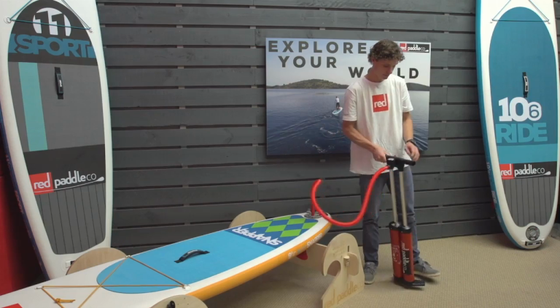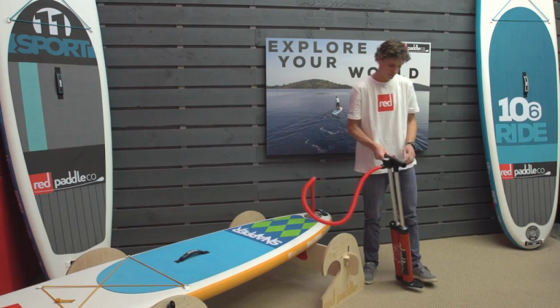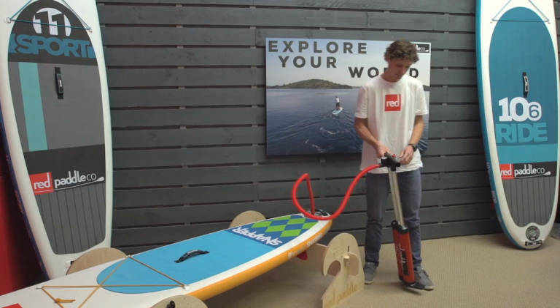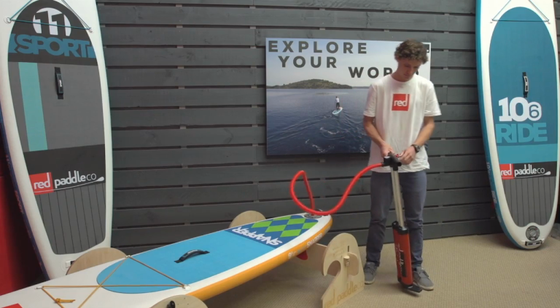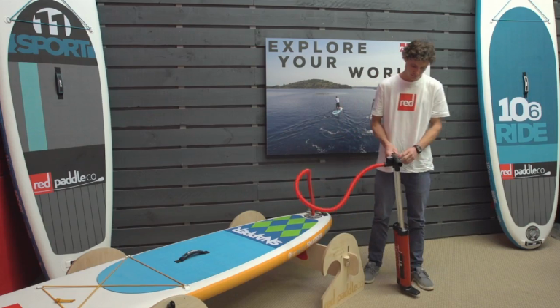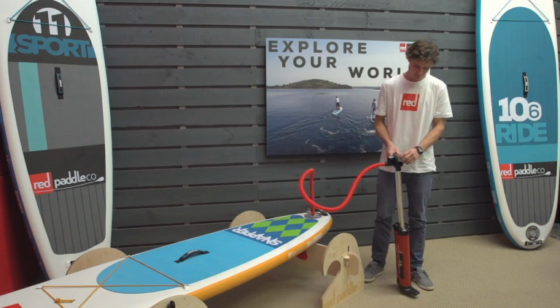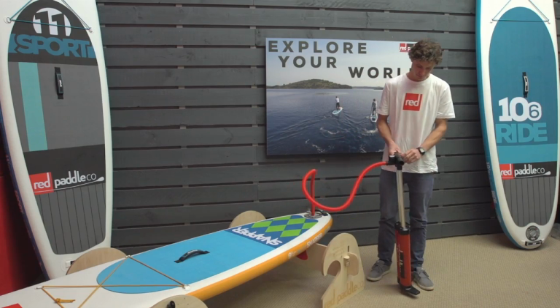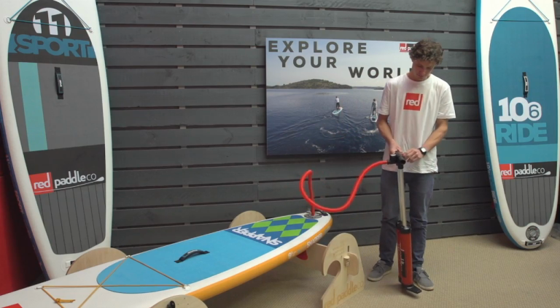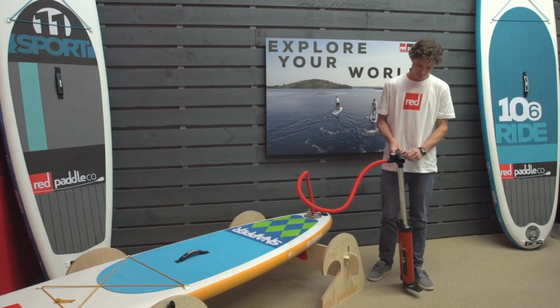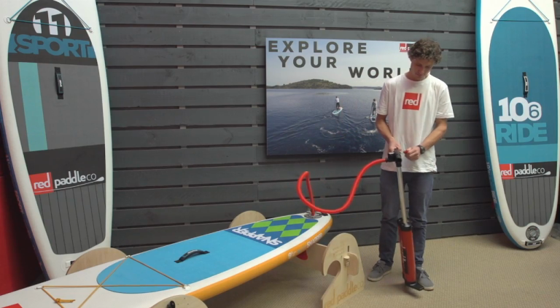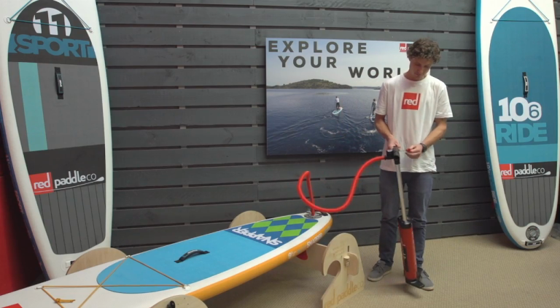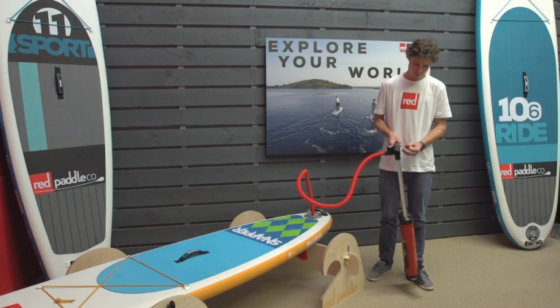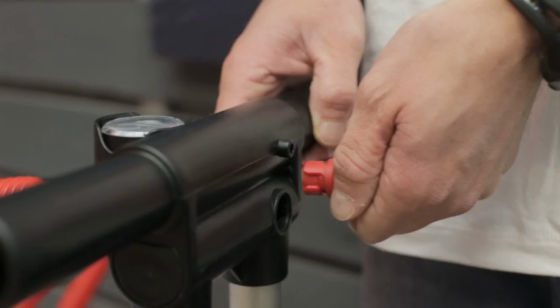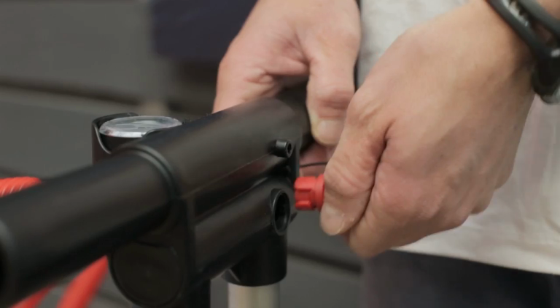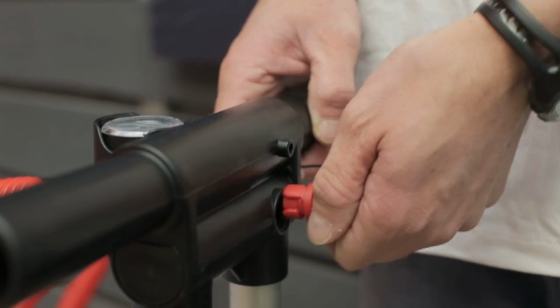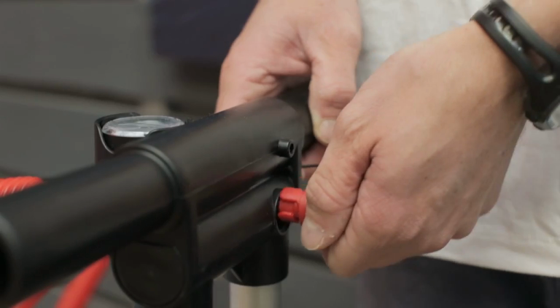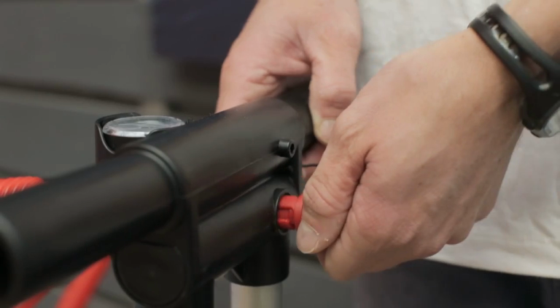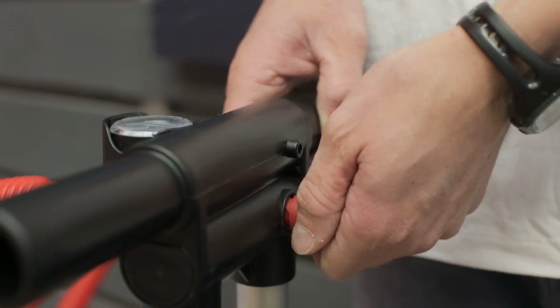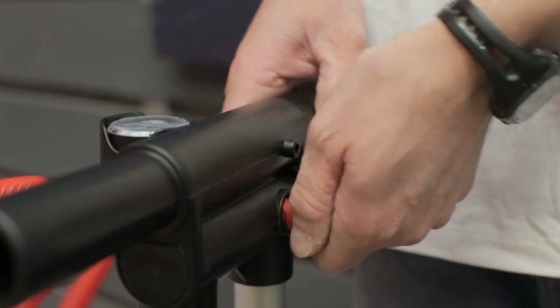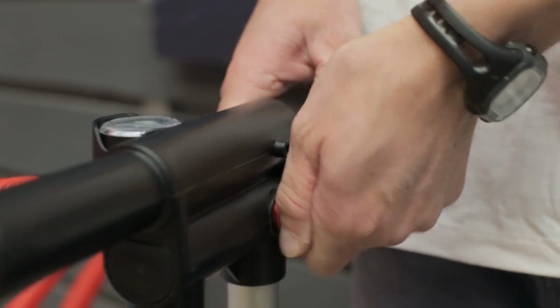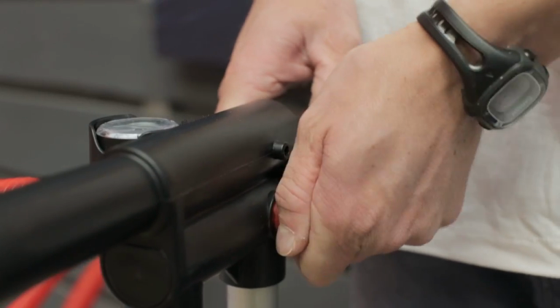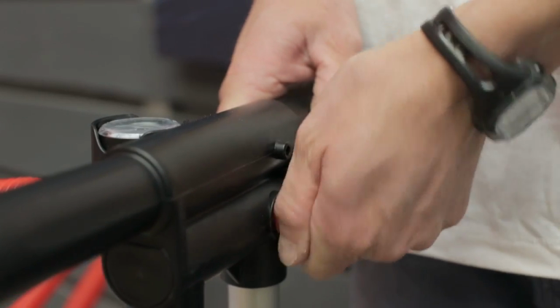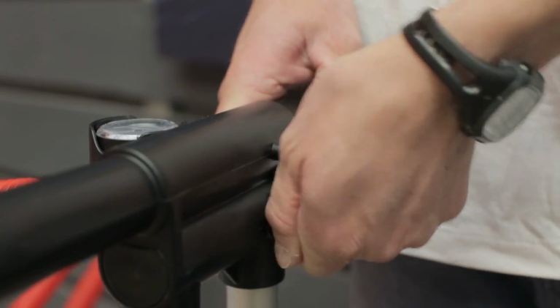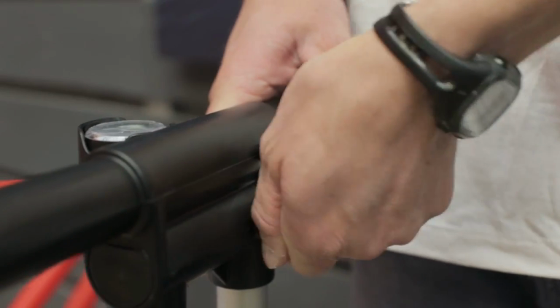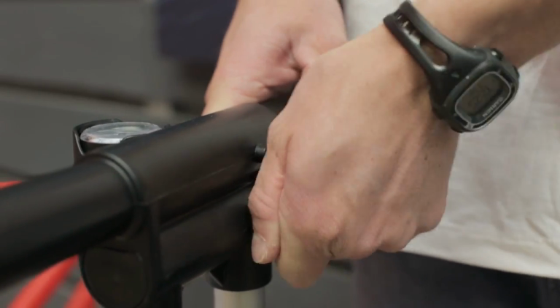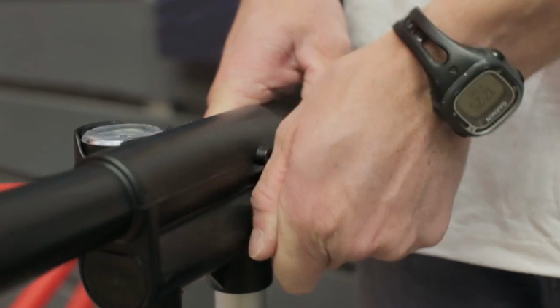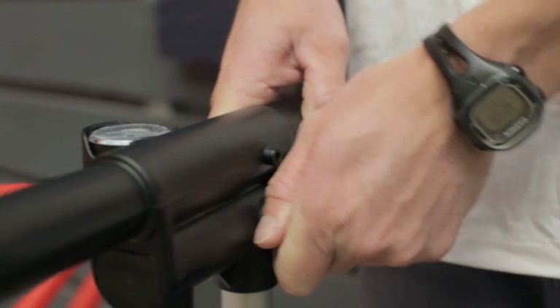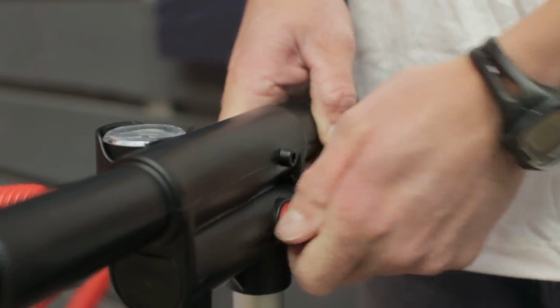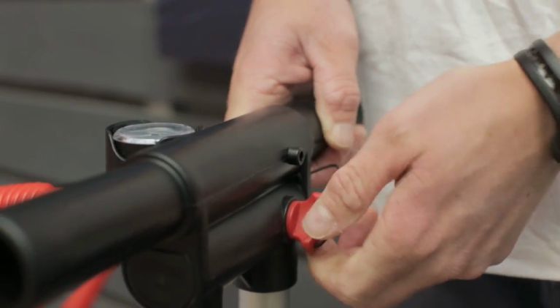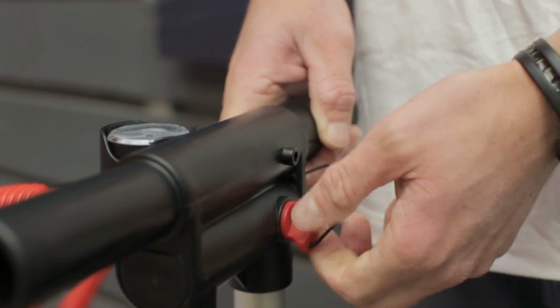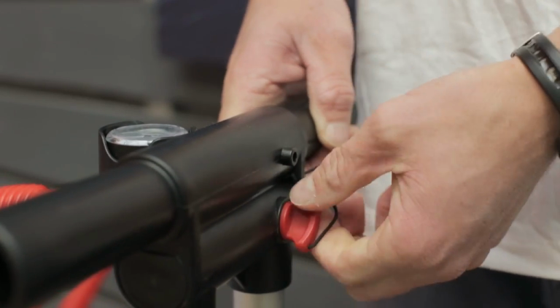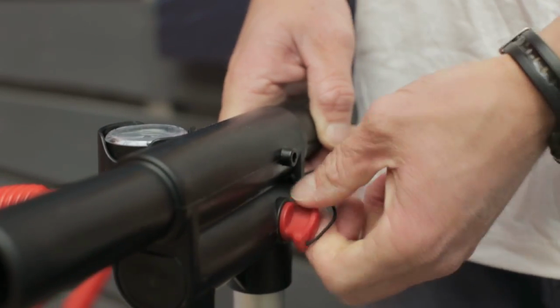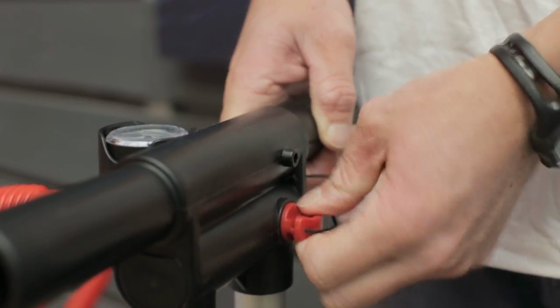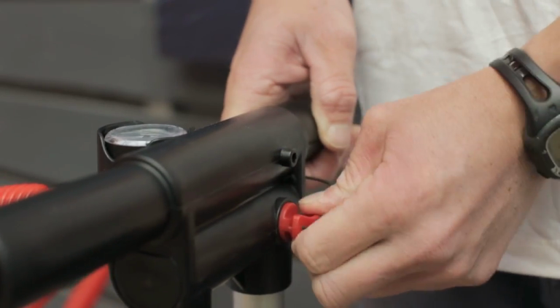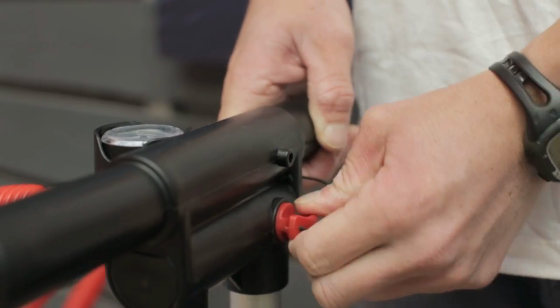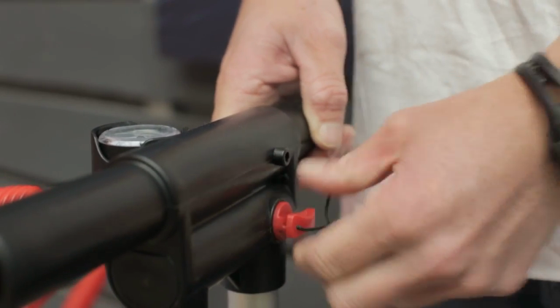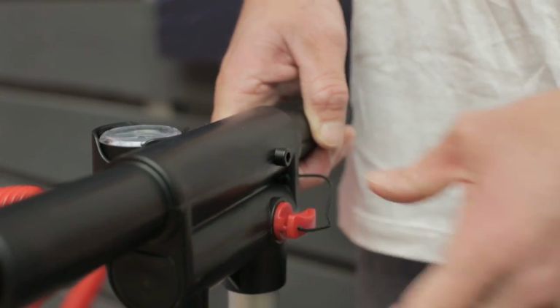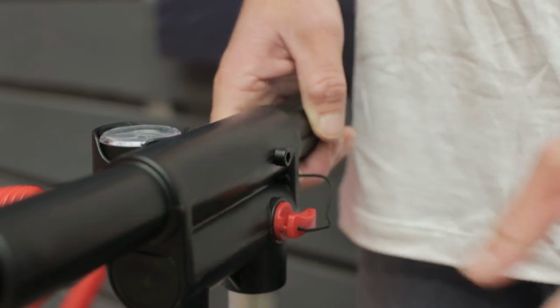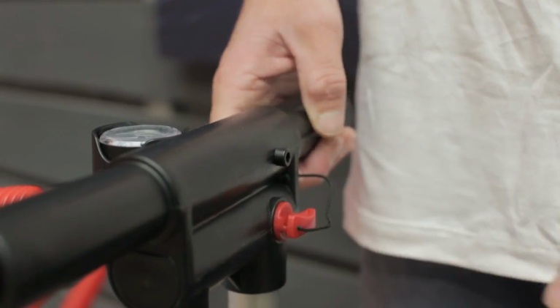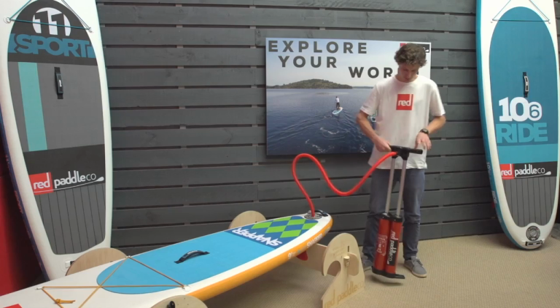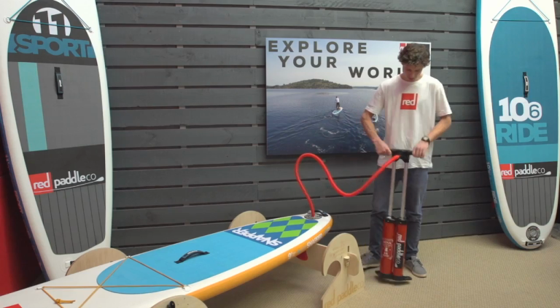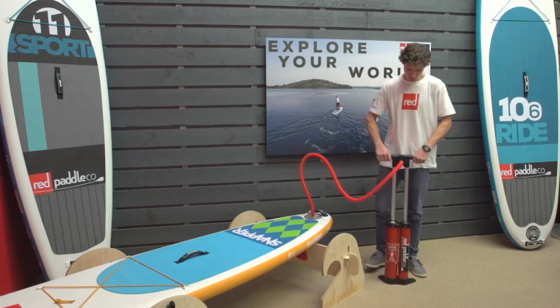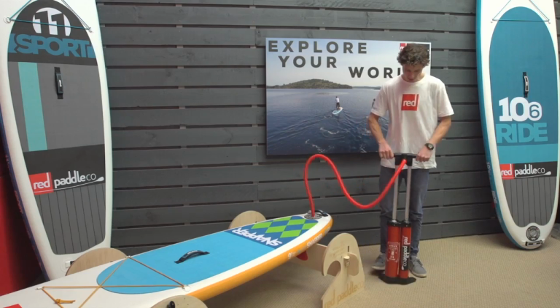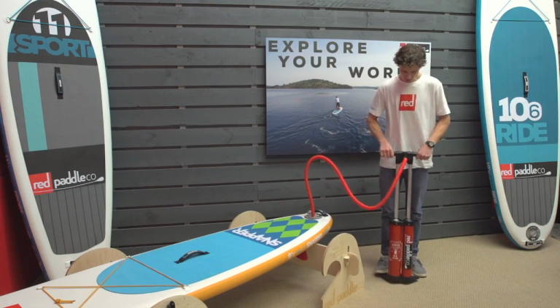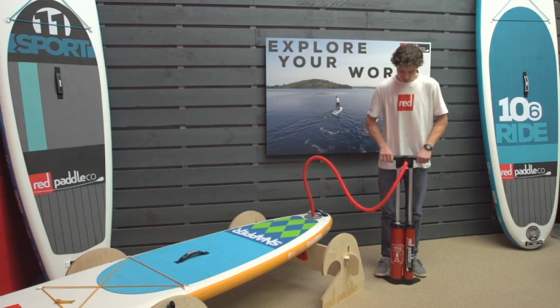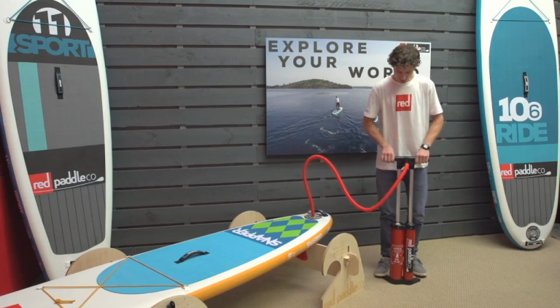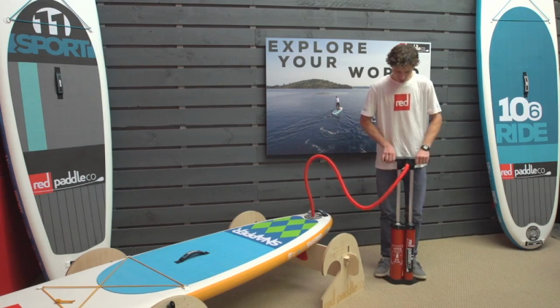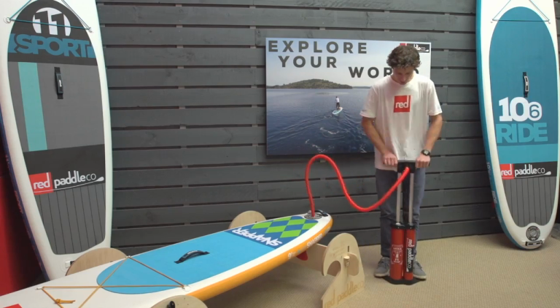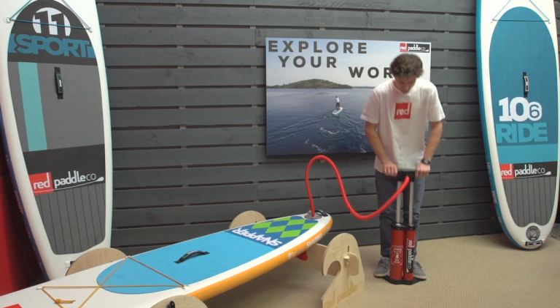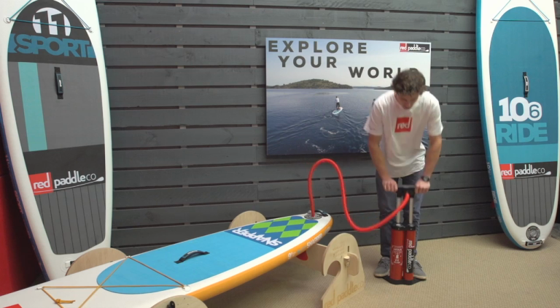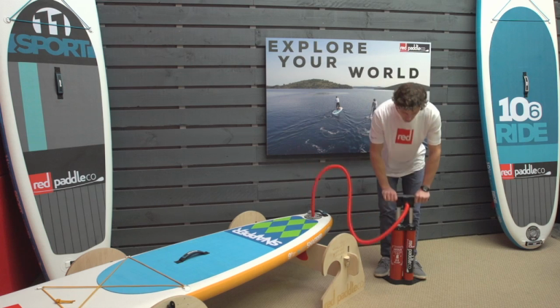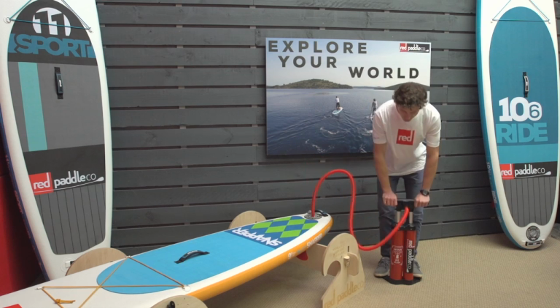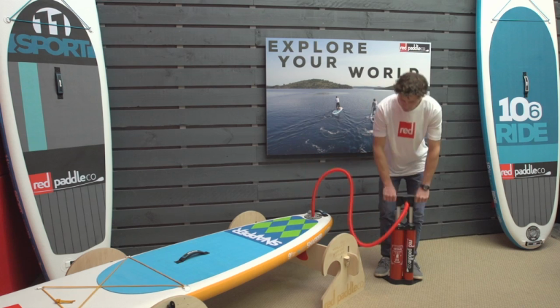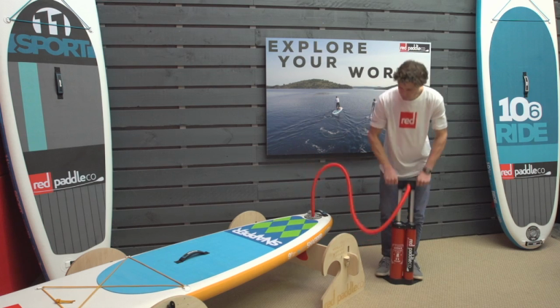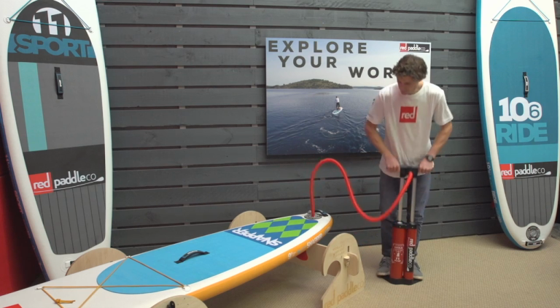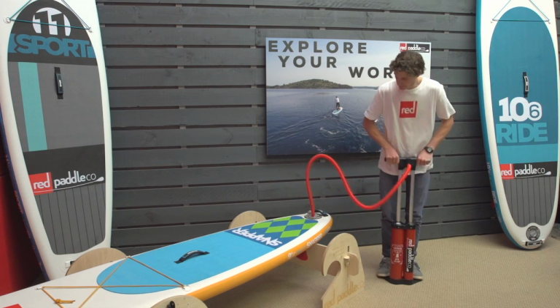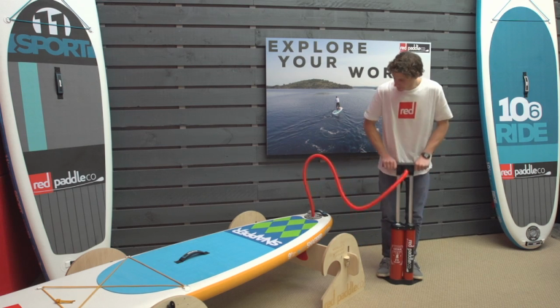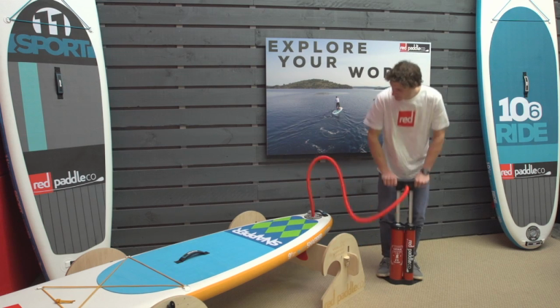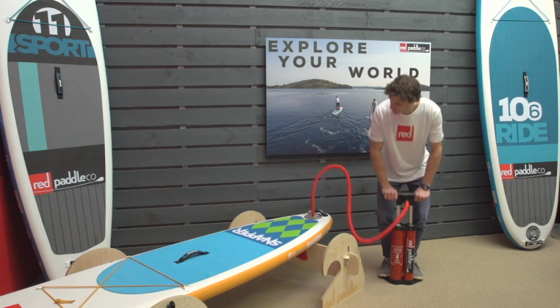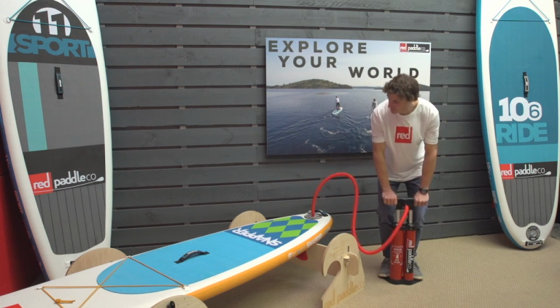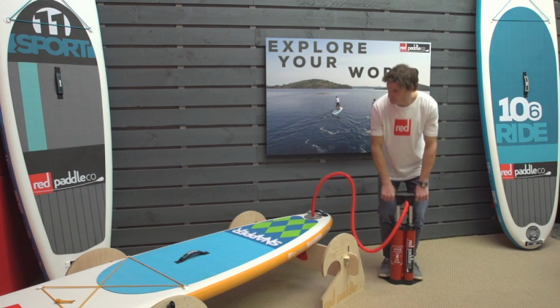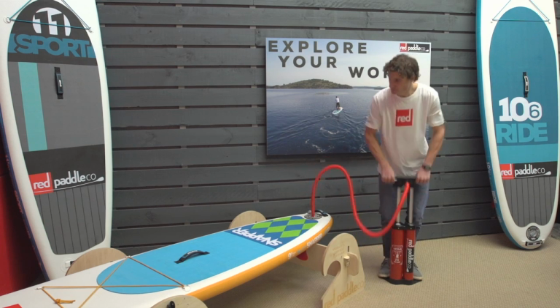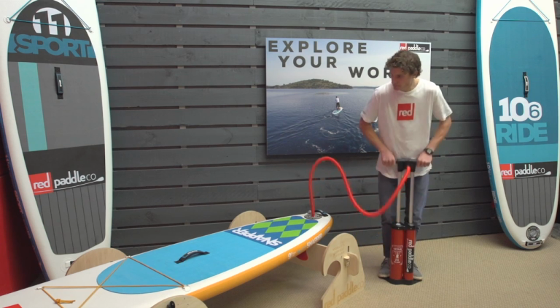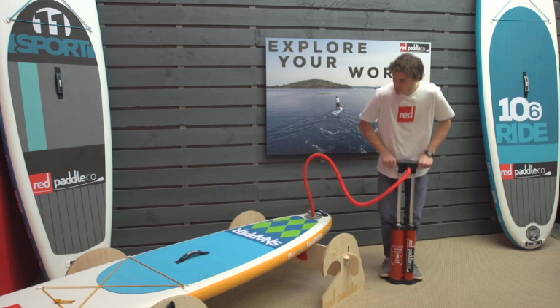You'll find the first couple of times this is quite stiff but it will become easier over time. Now make sure the stopper is inserted into the back of the pump handle. Twist it to lock it into place. Now you can start pumping.